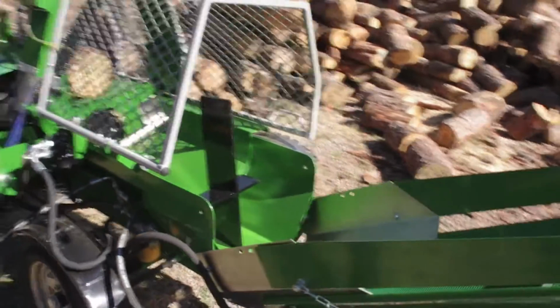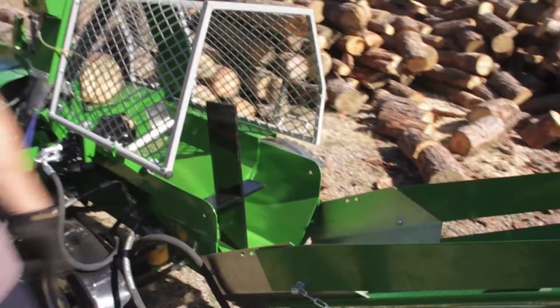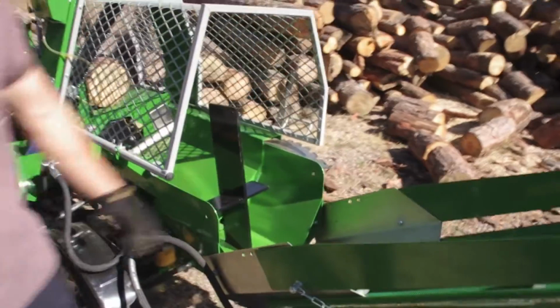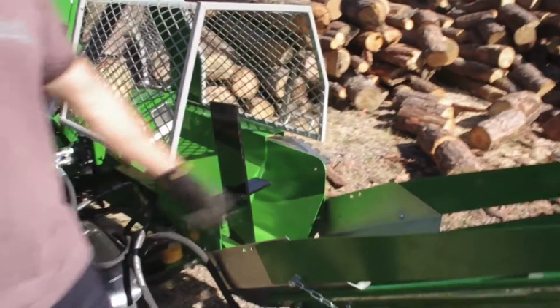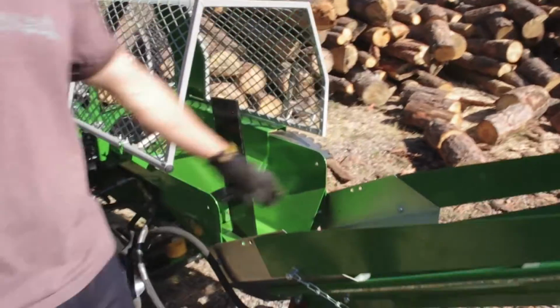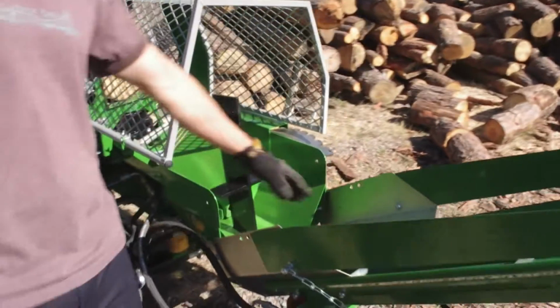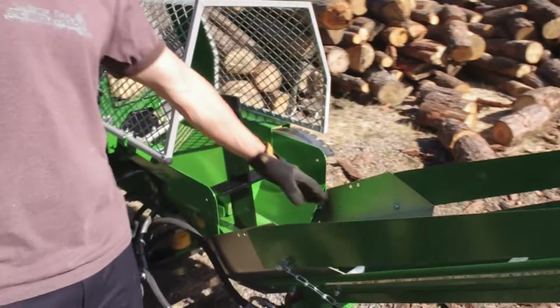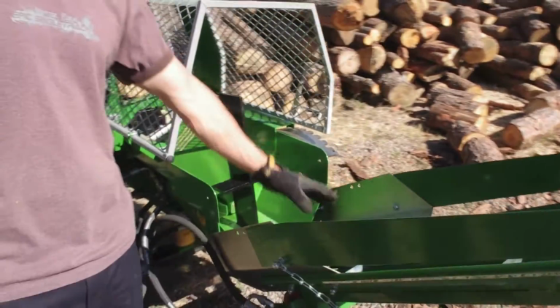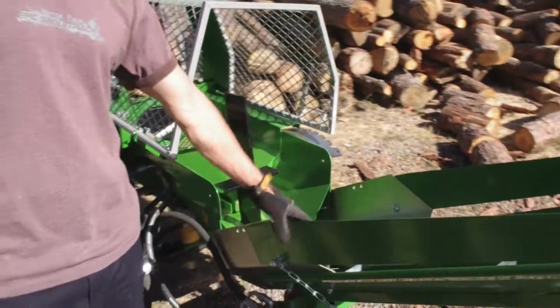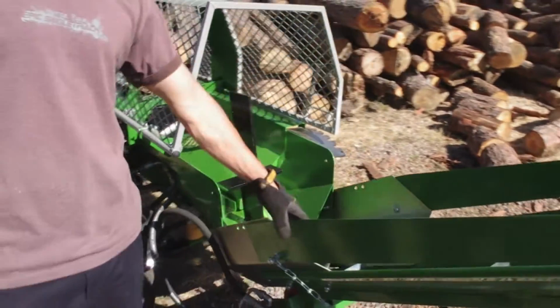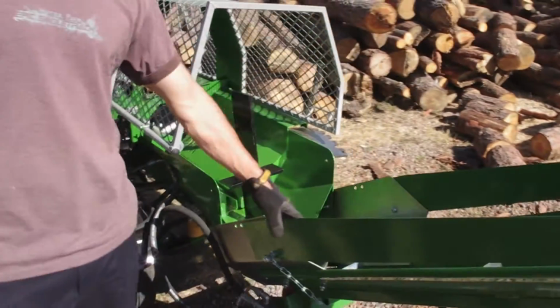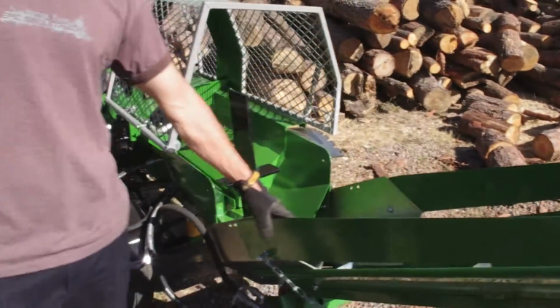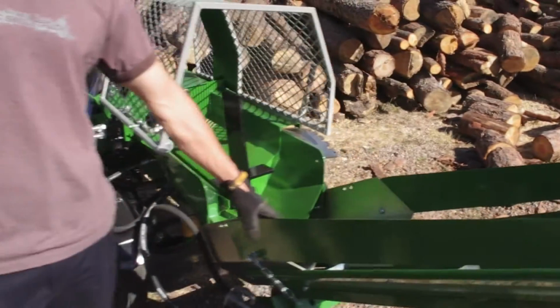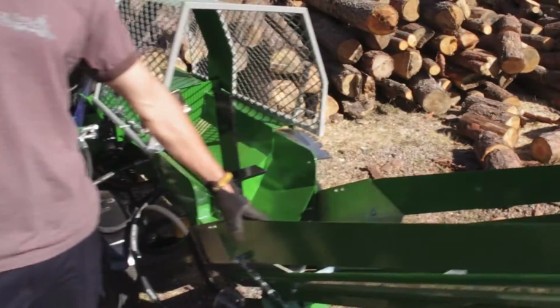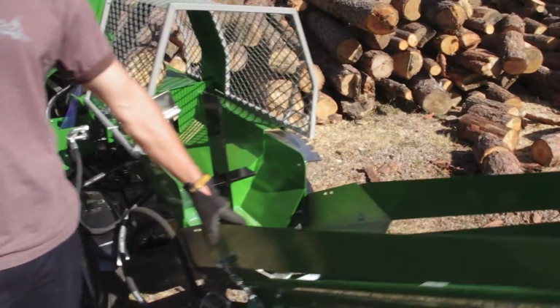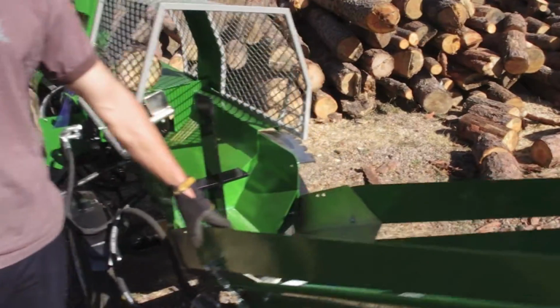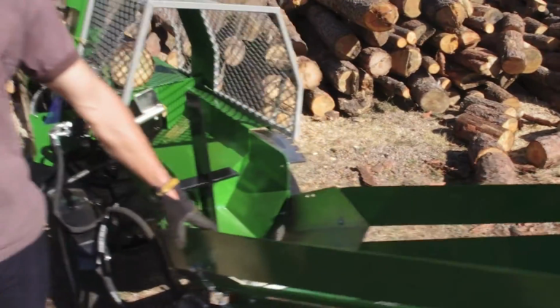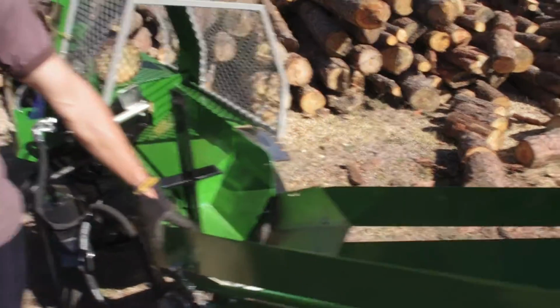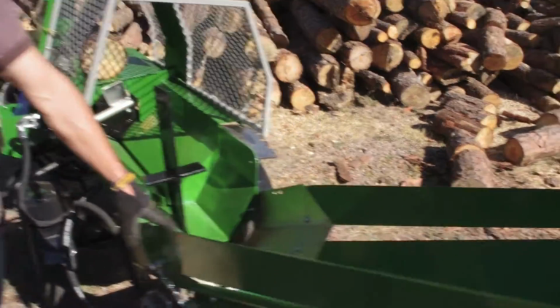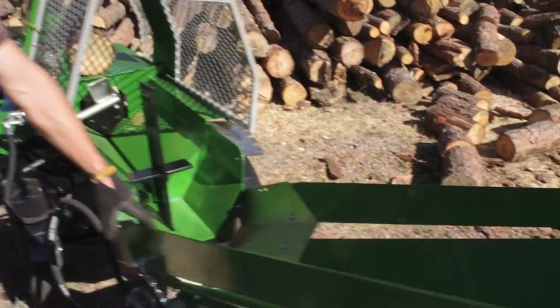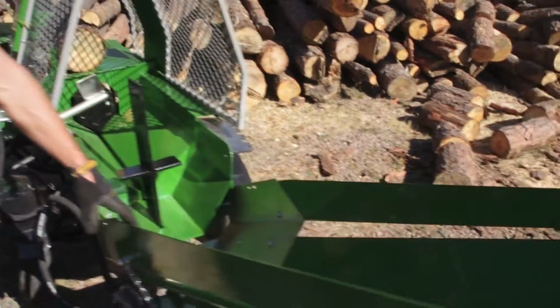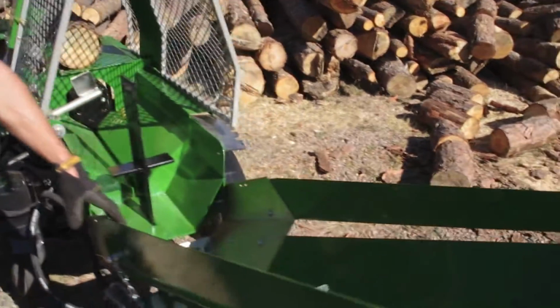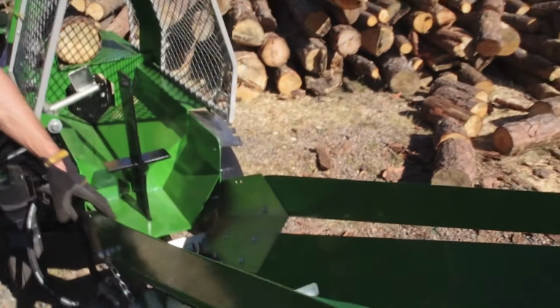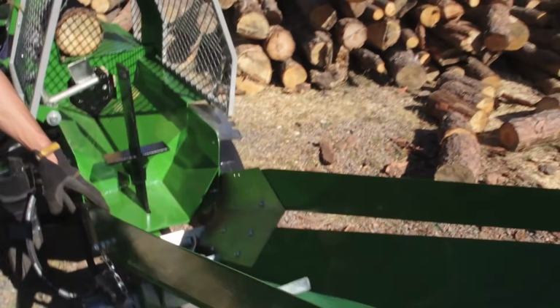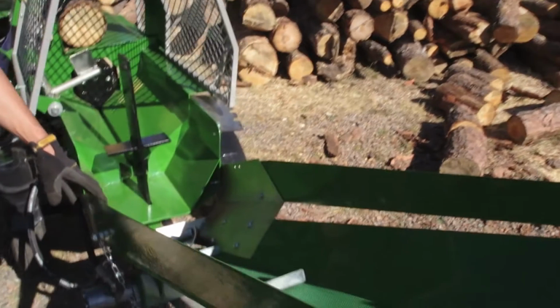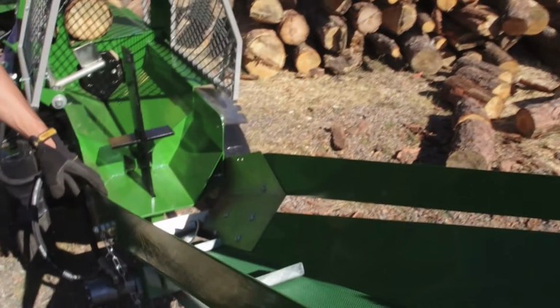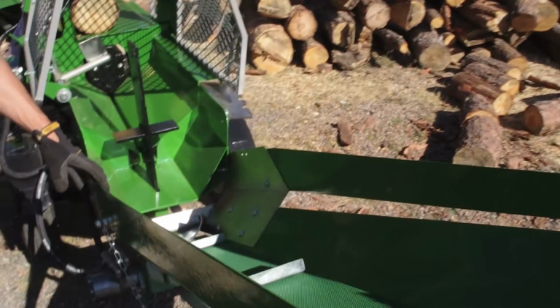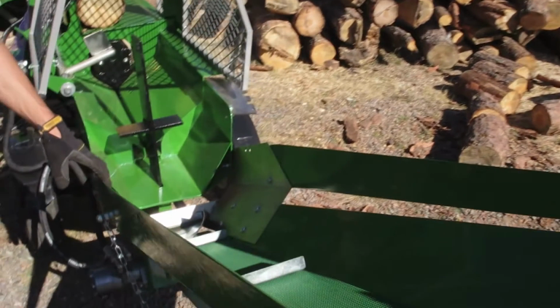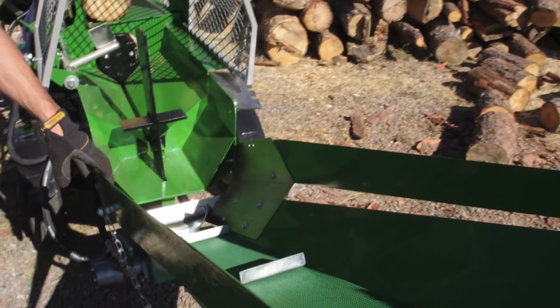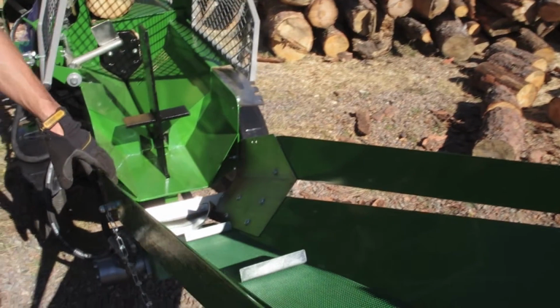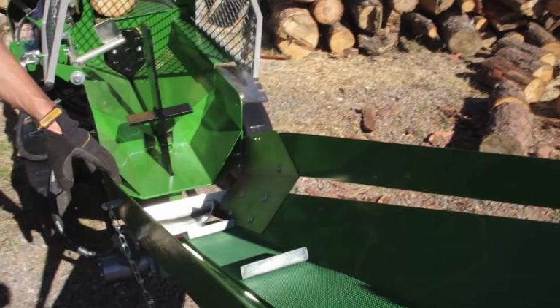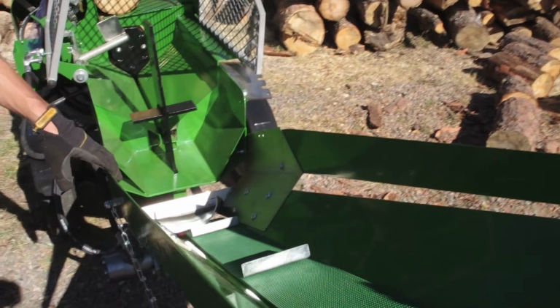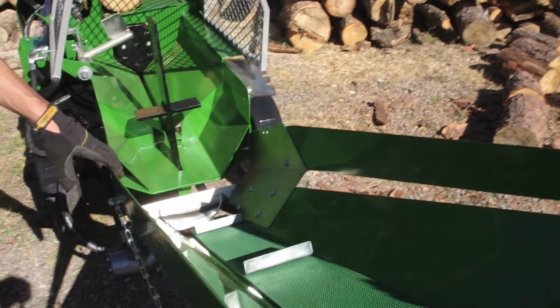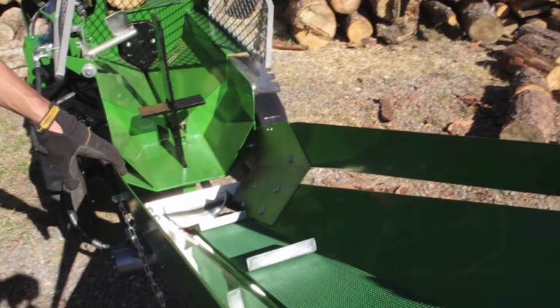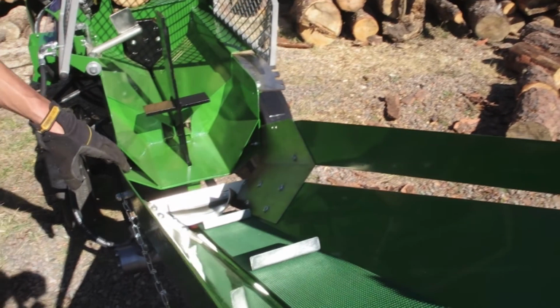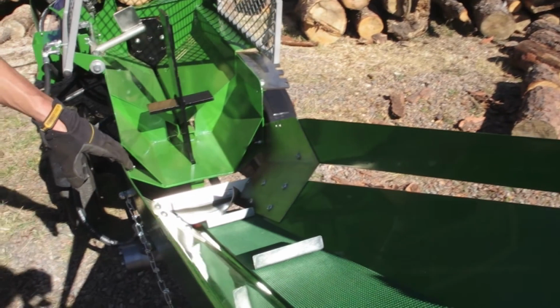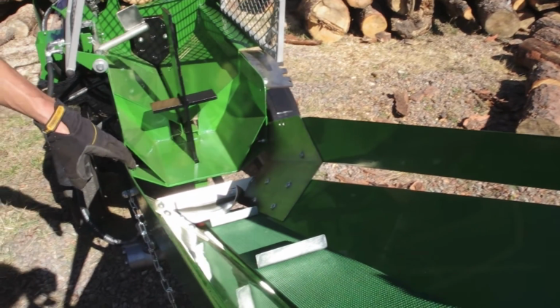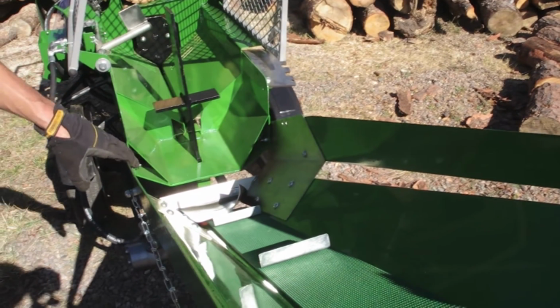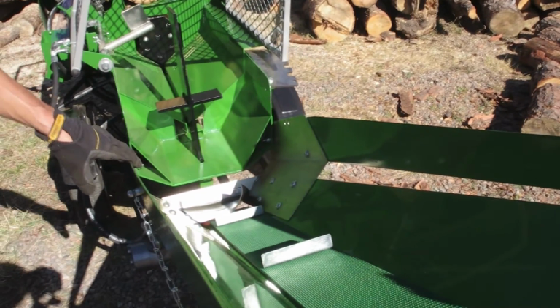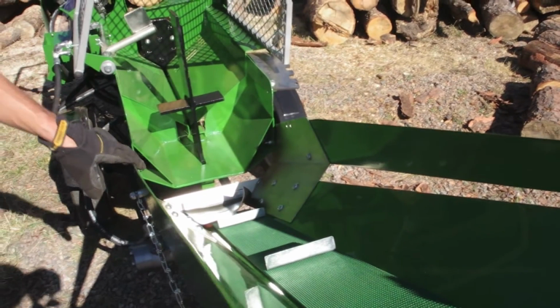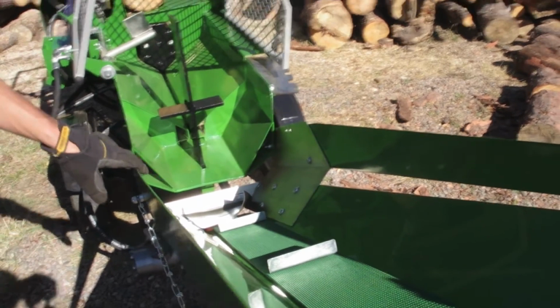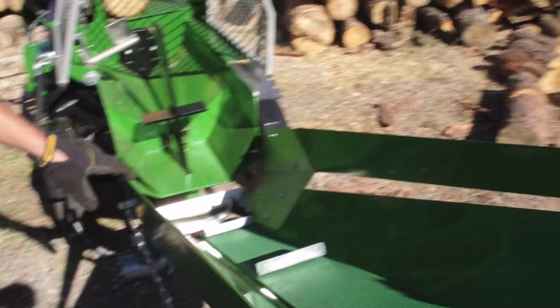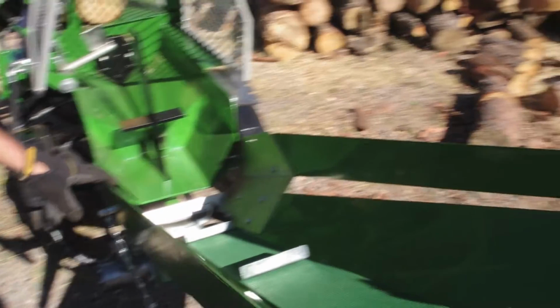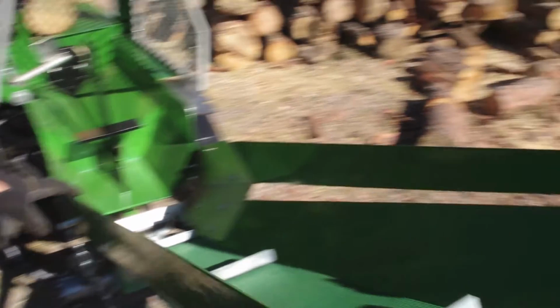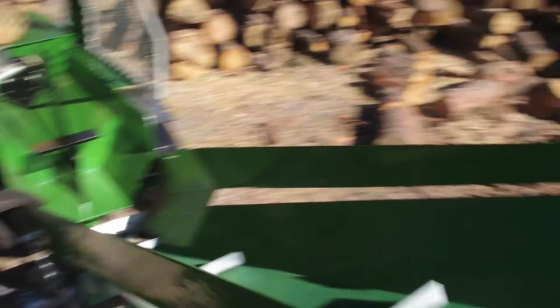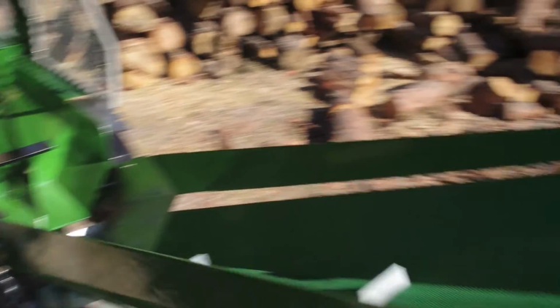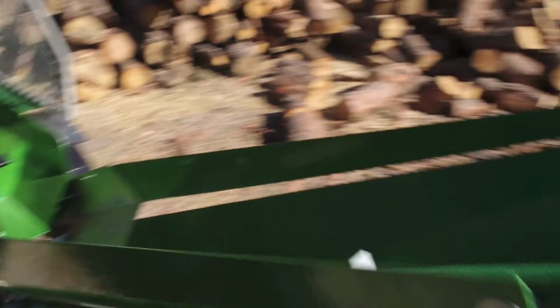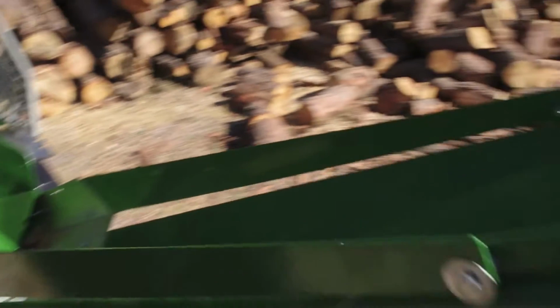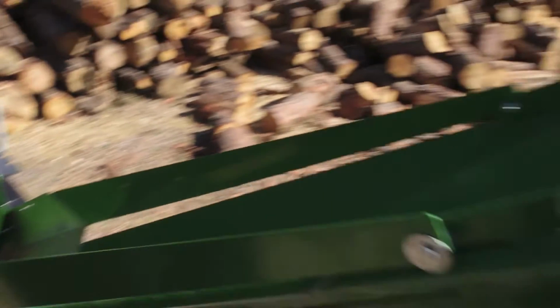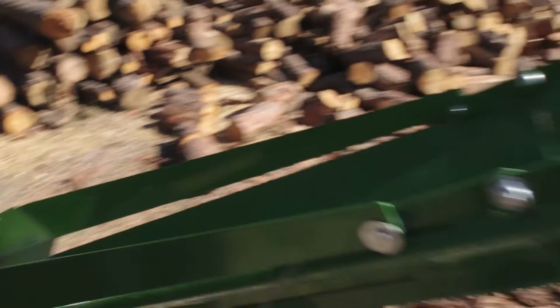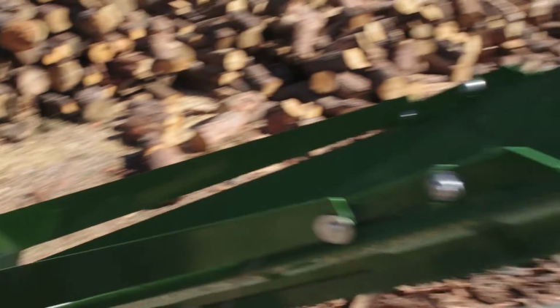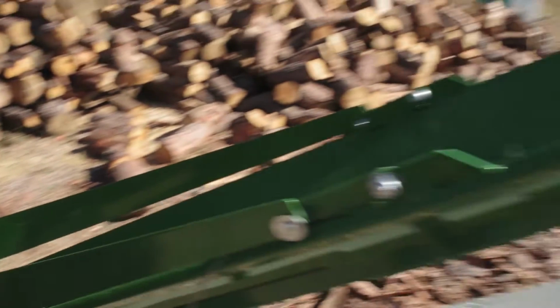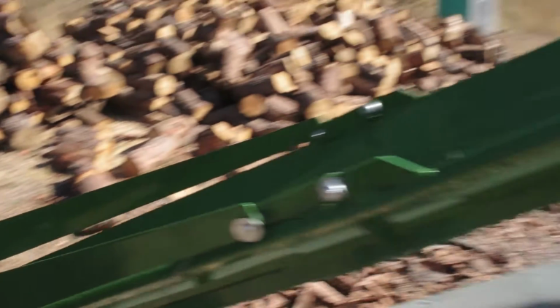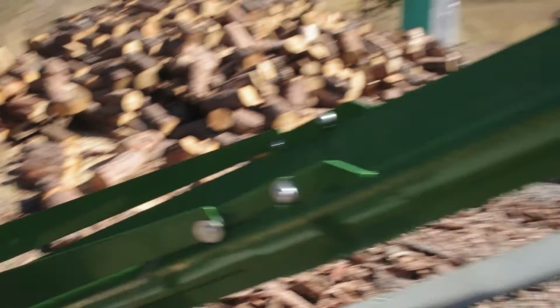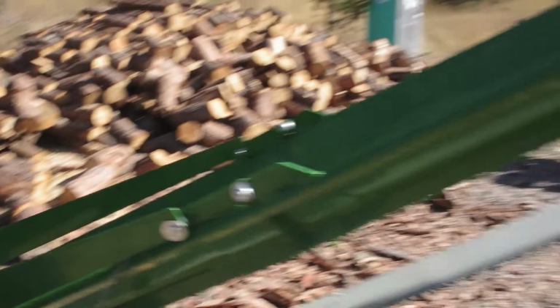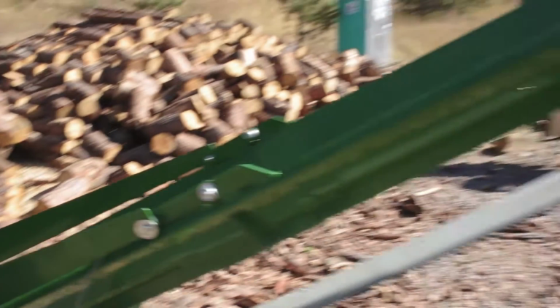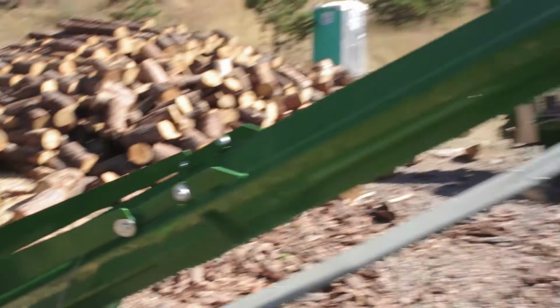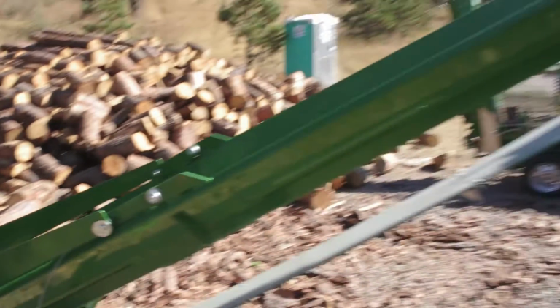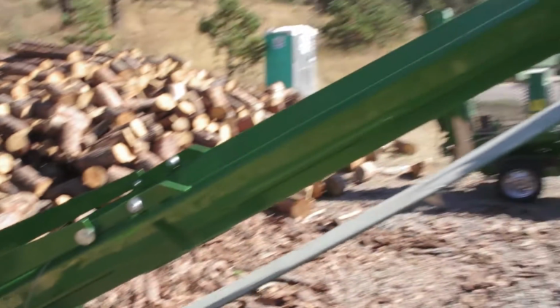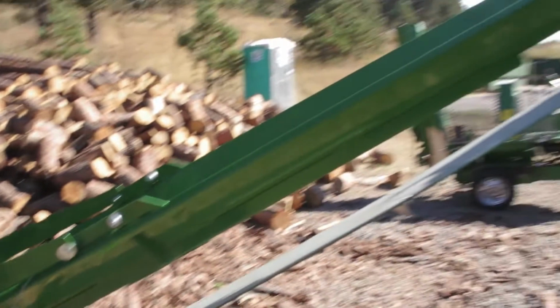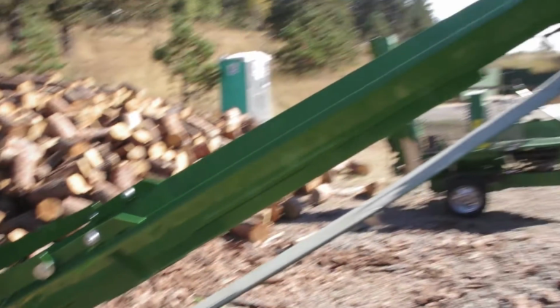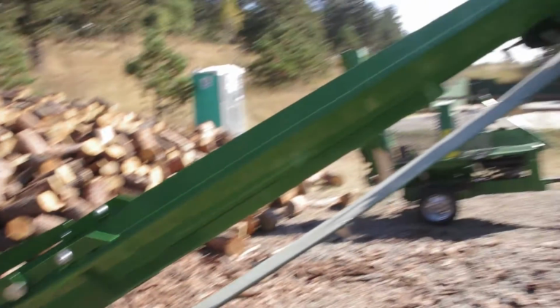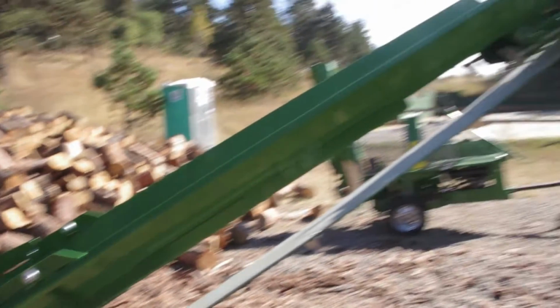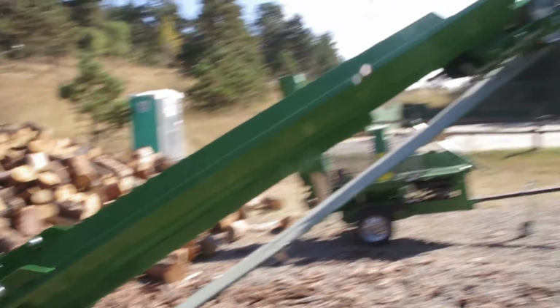This is our conveyor. You can put the conveyor back to the end of a truck, or you can put it to wherever you're going to put this pile of wood.